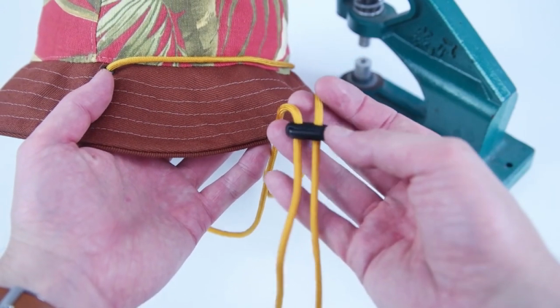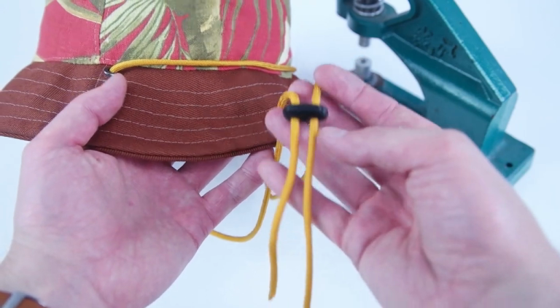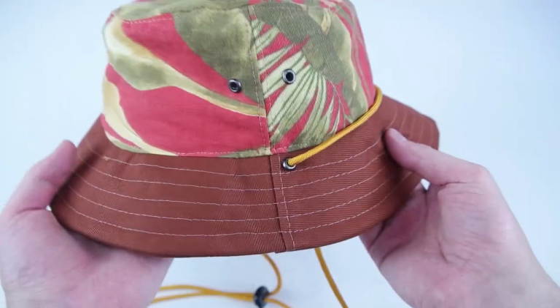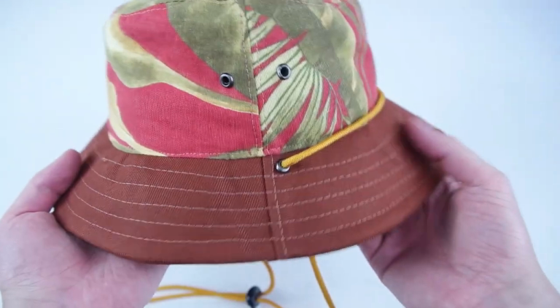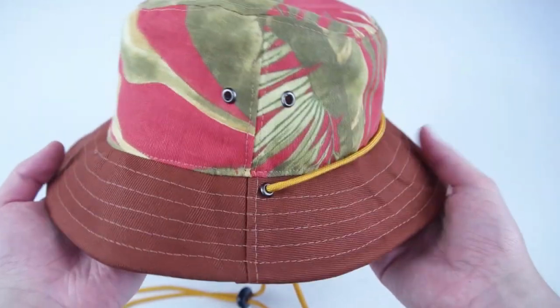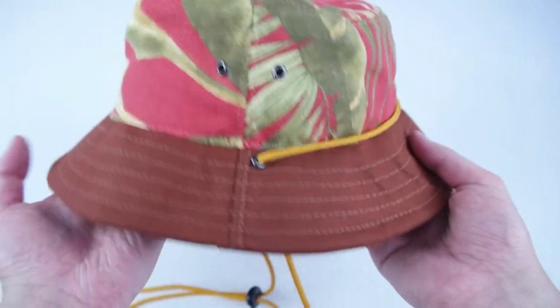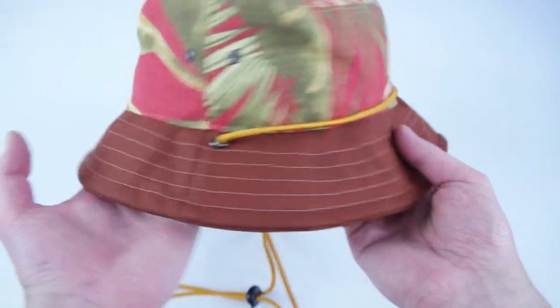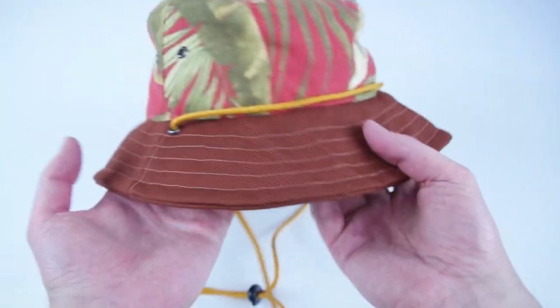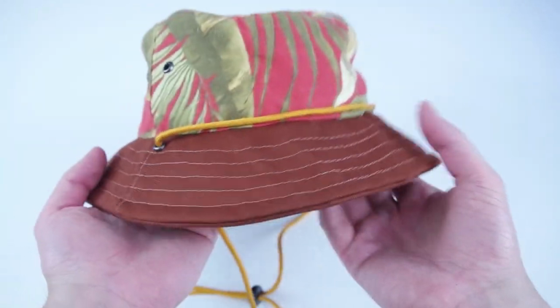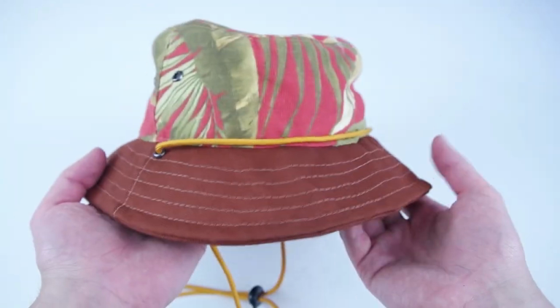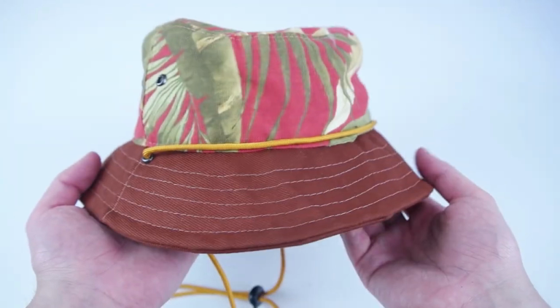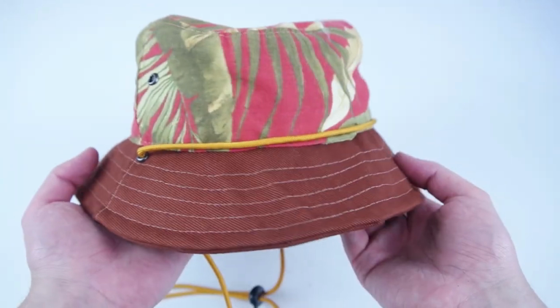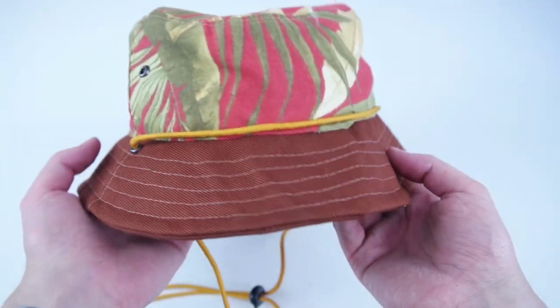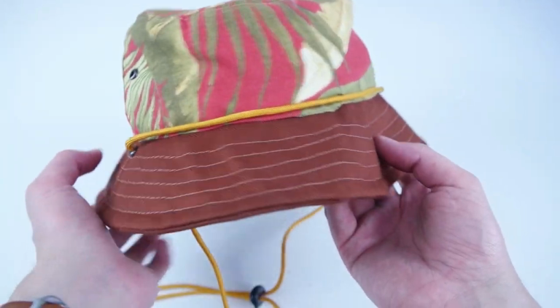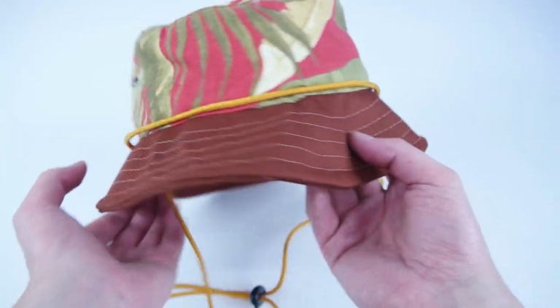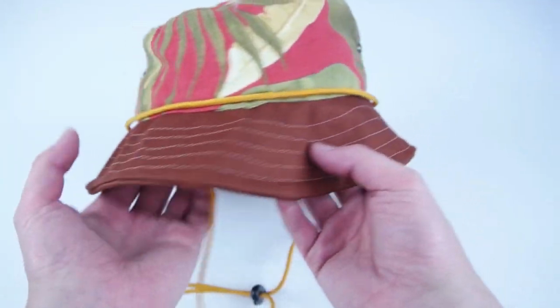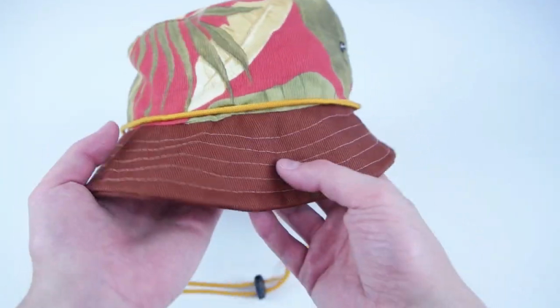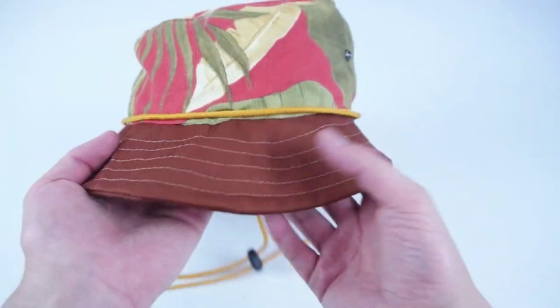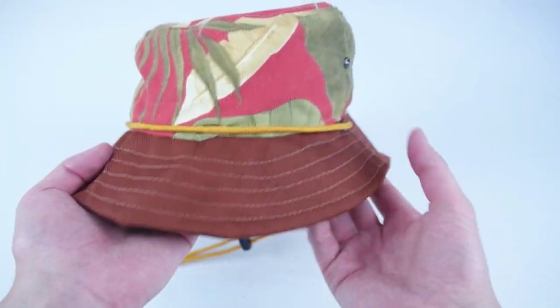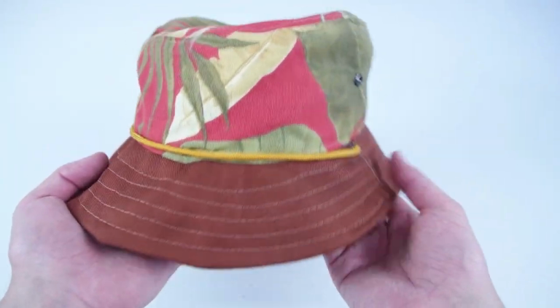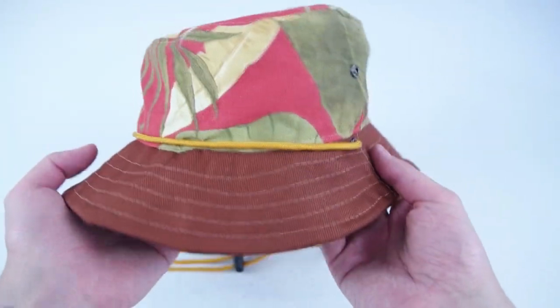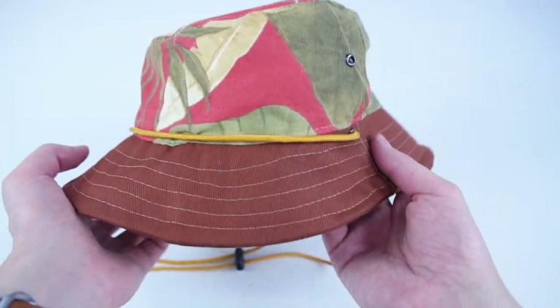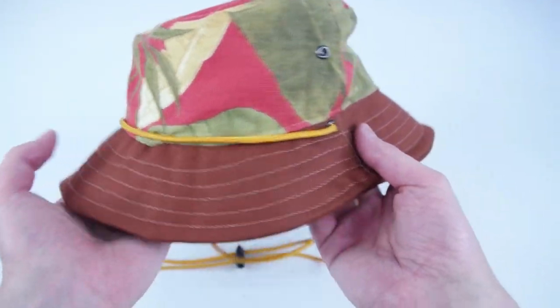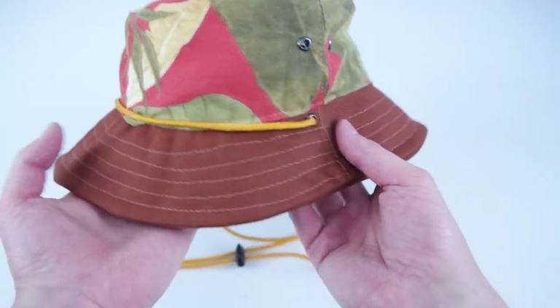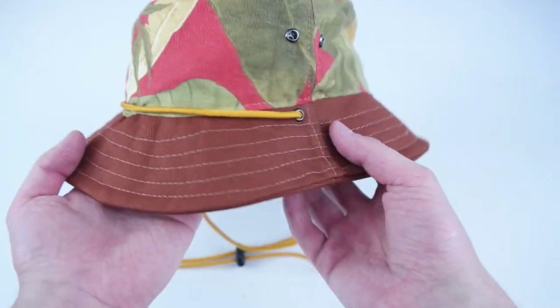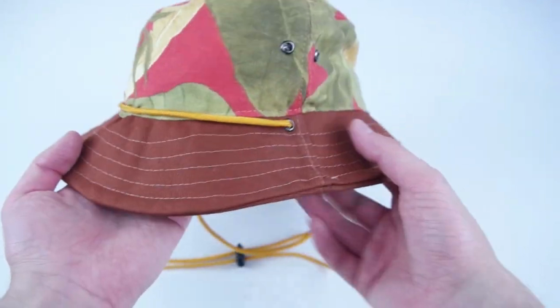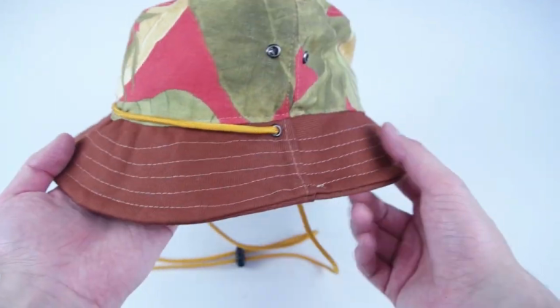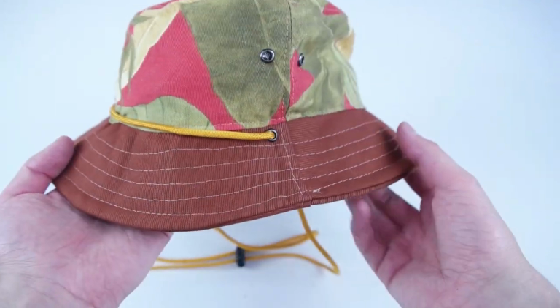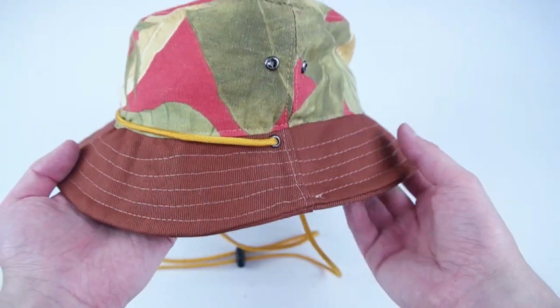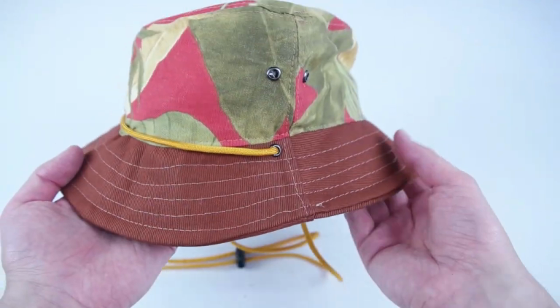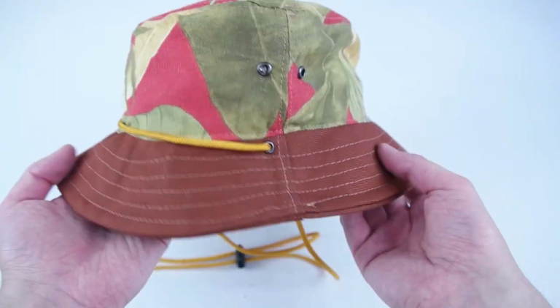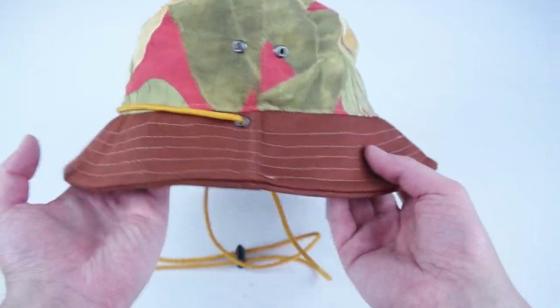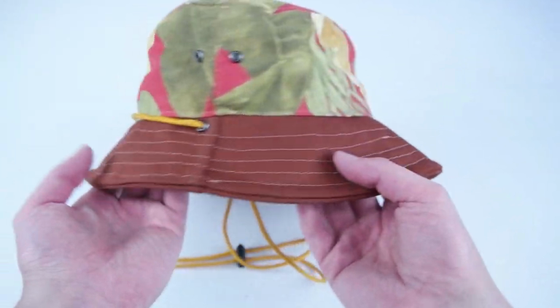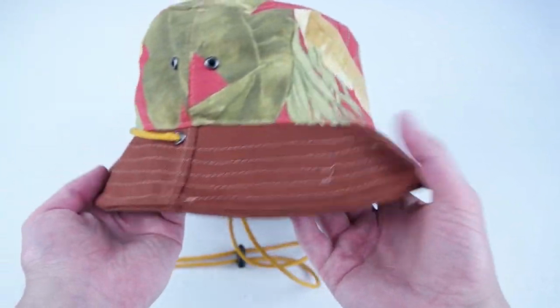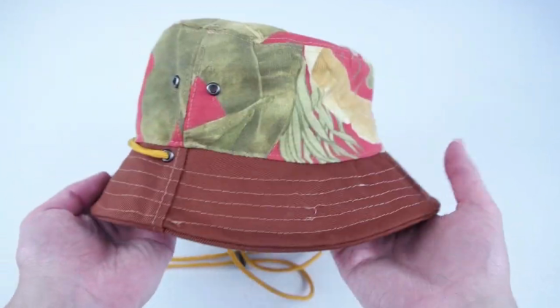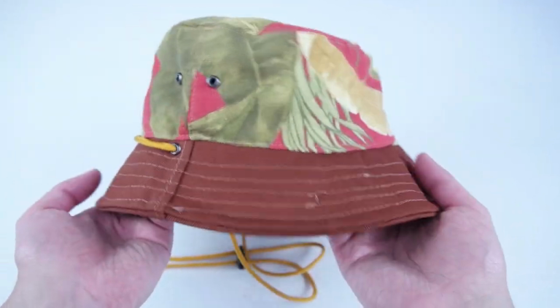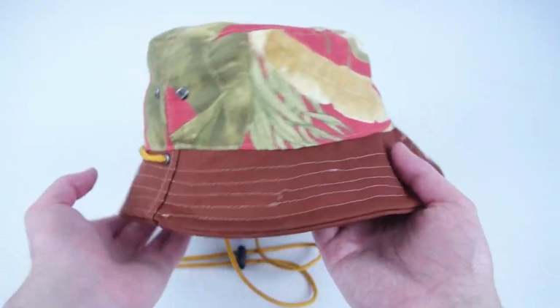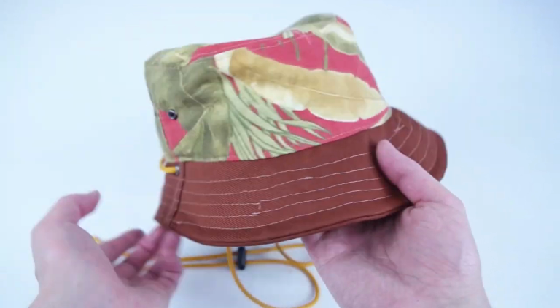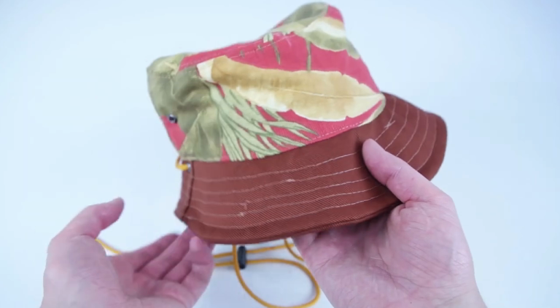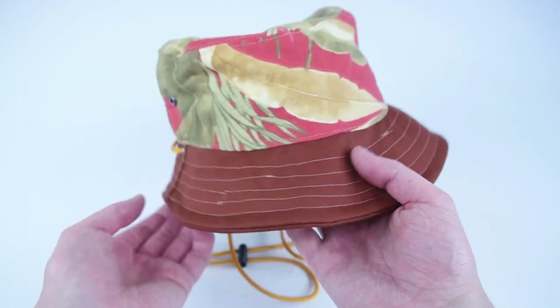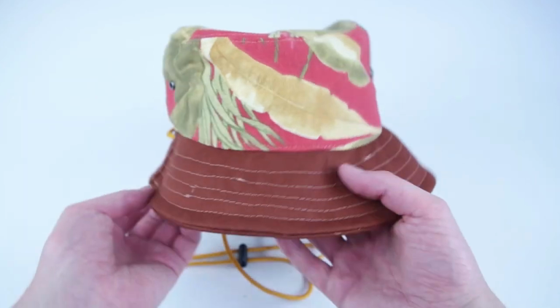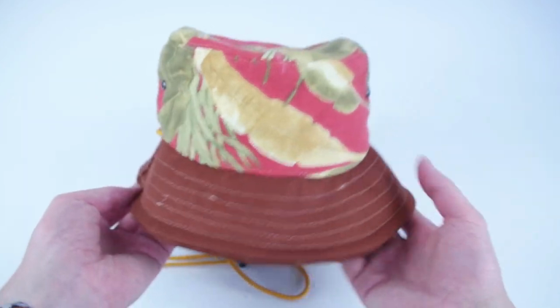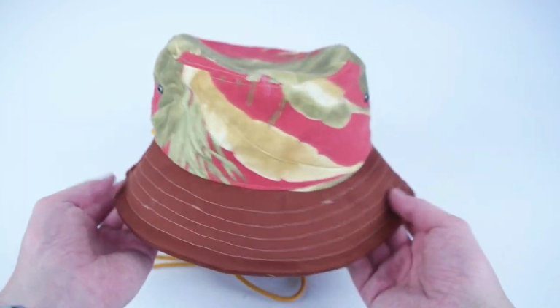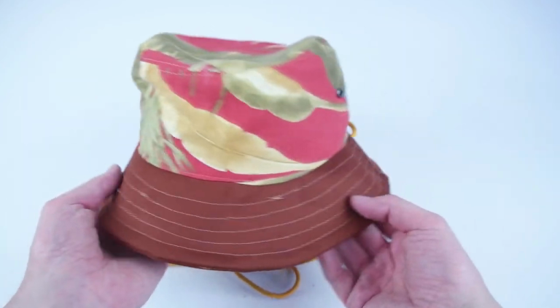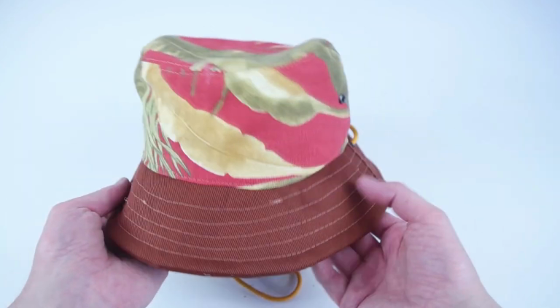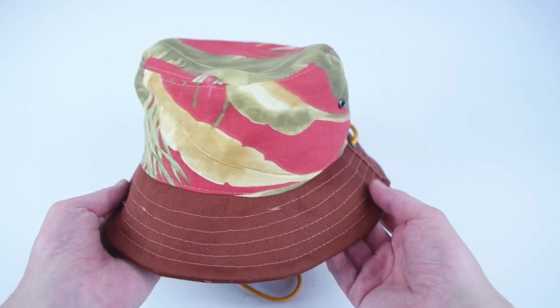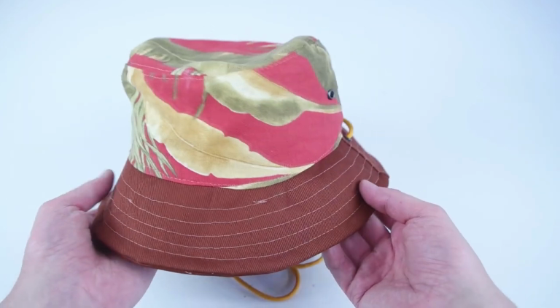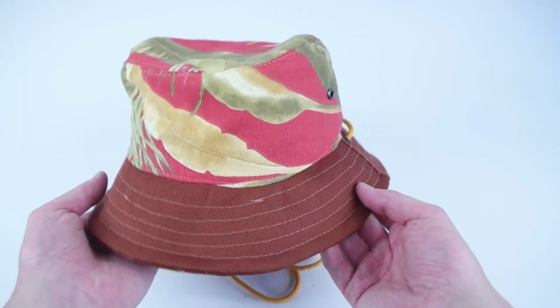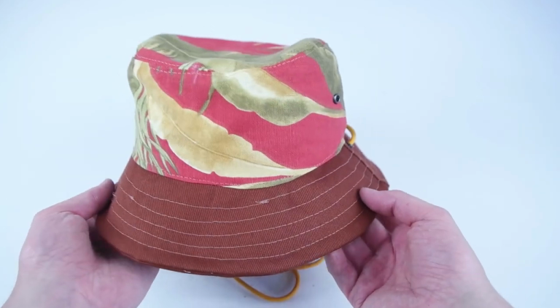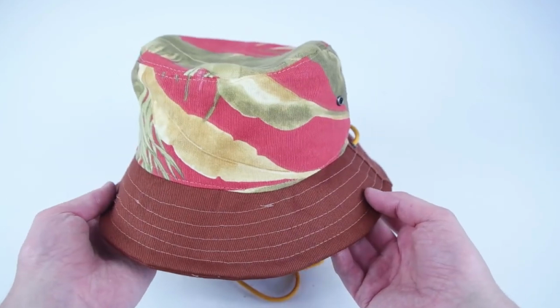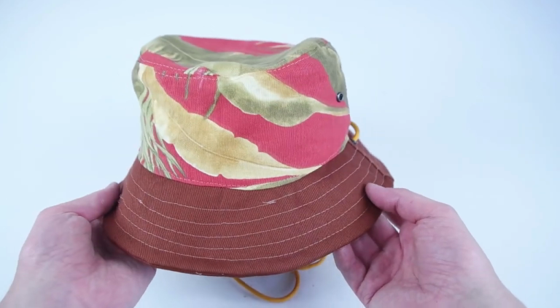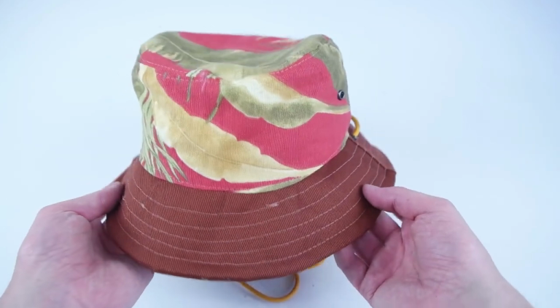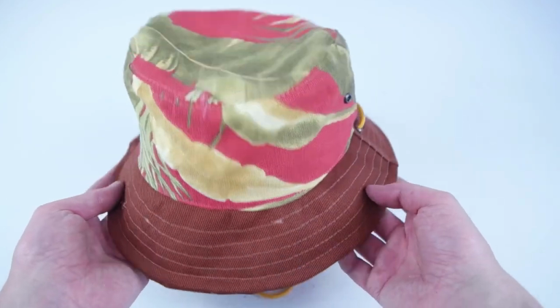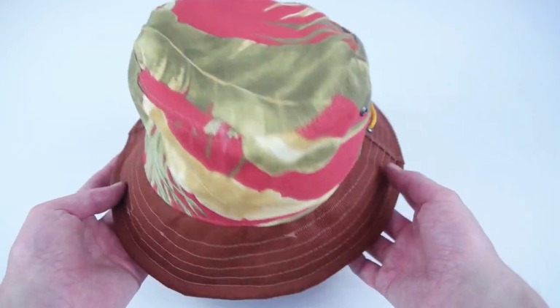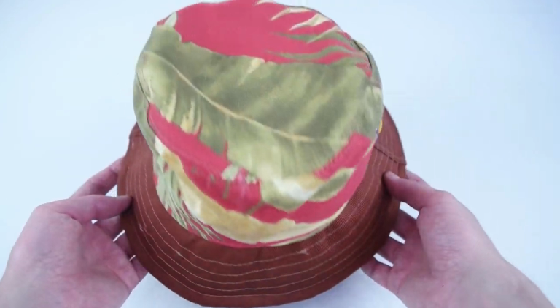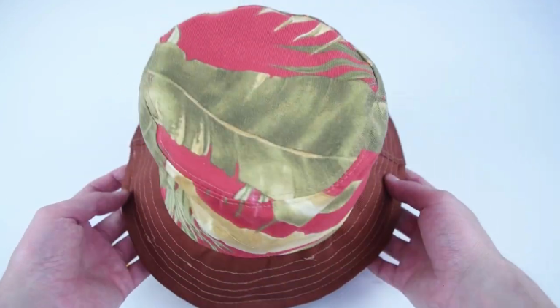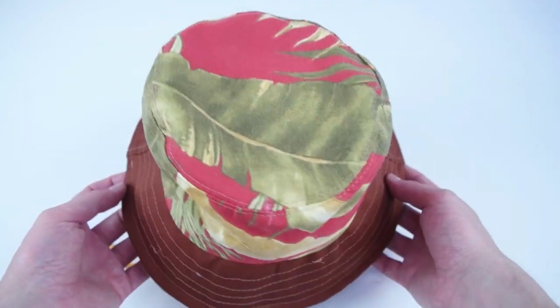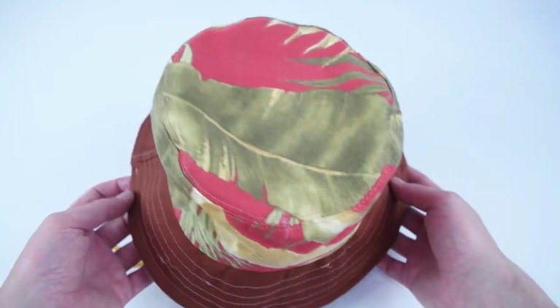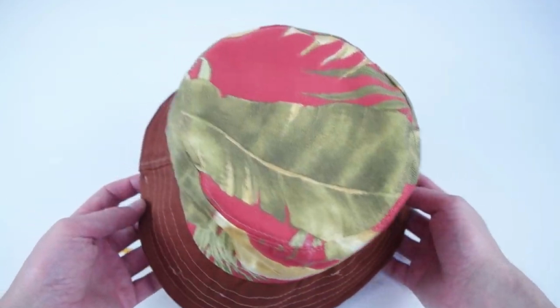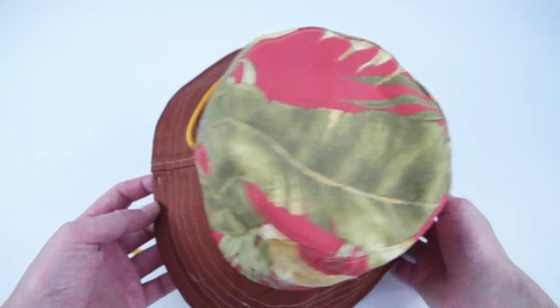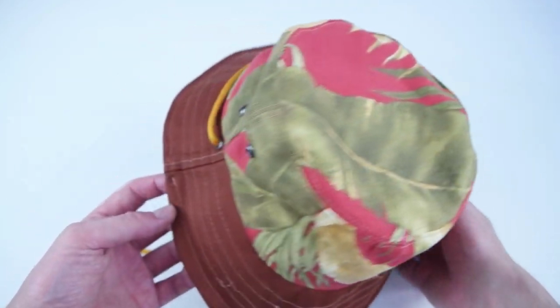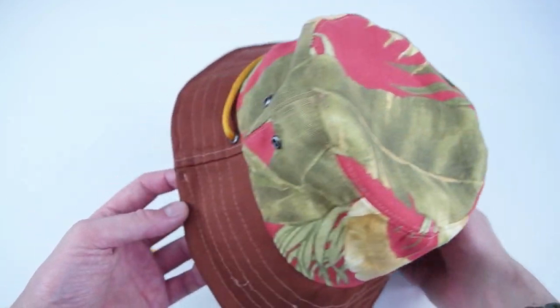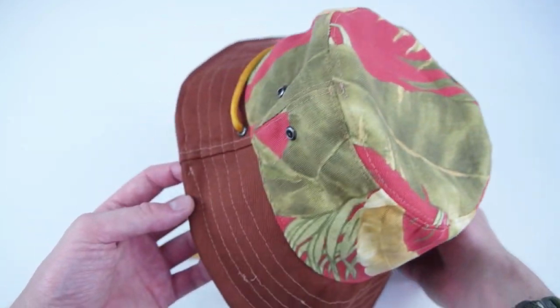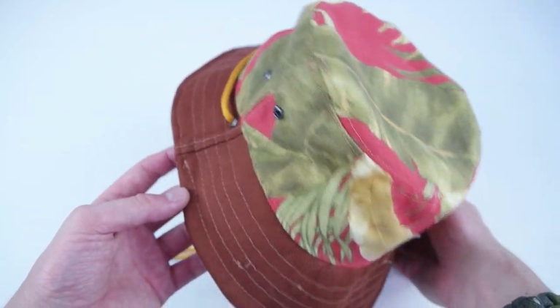At this point your bucket hat is complete. The next portion of the video will show you how to add on the detachable visor if you're interested in that.